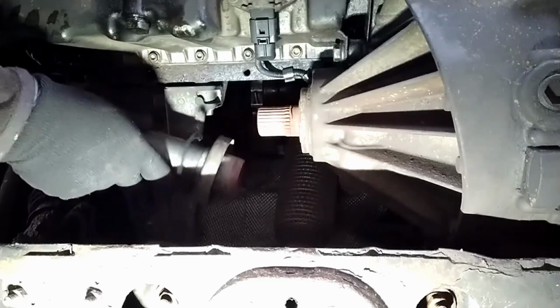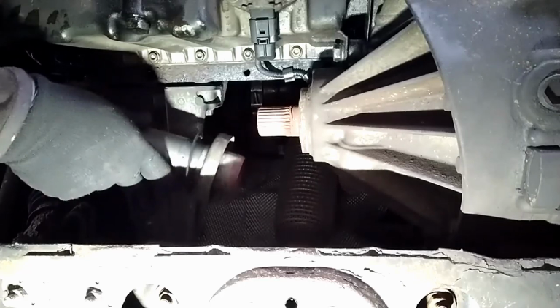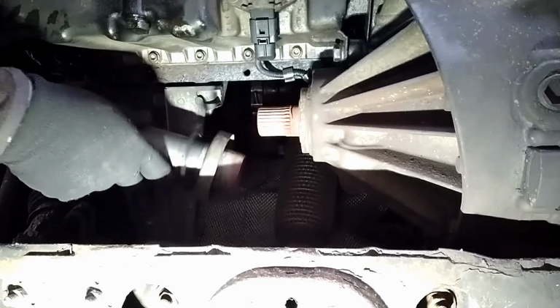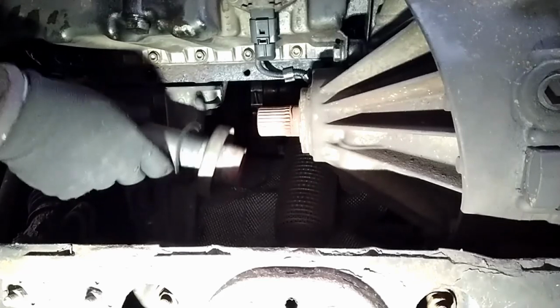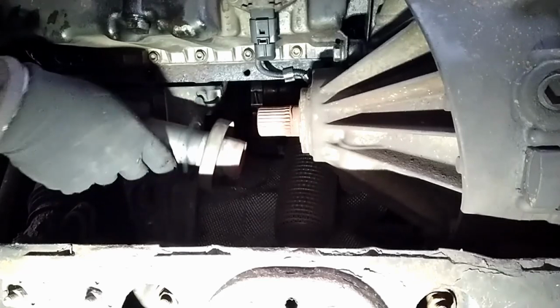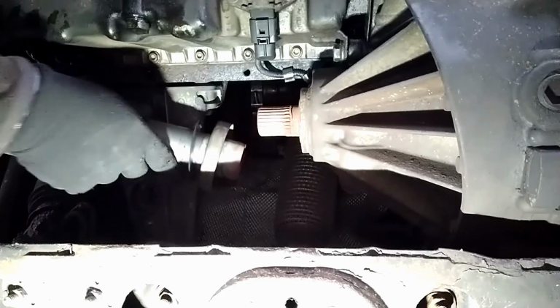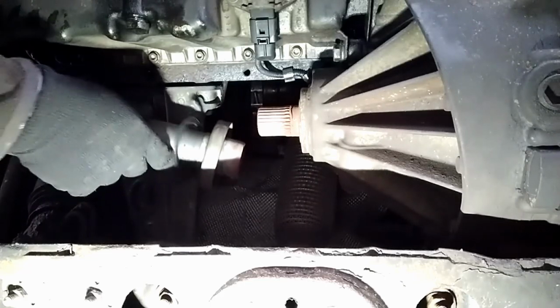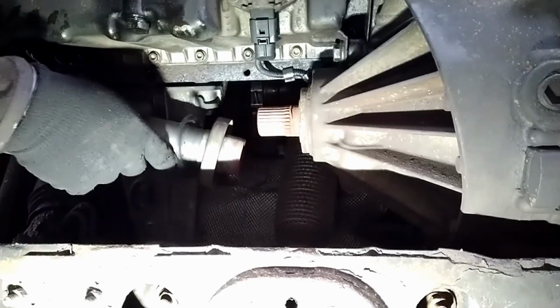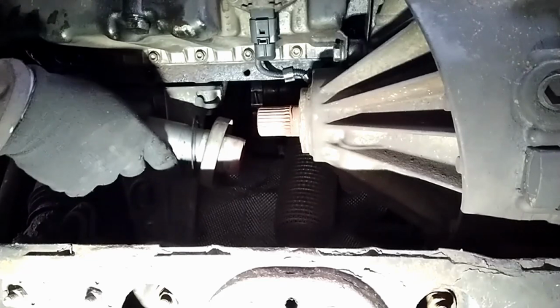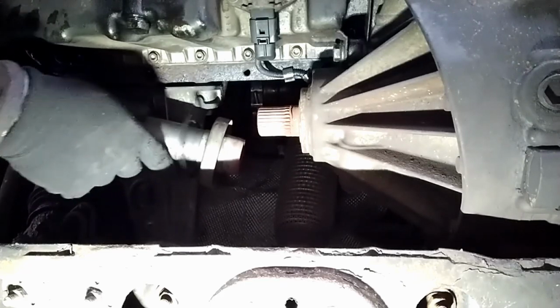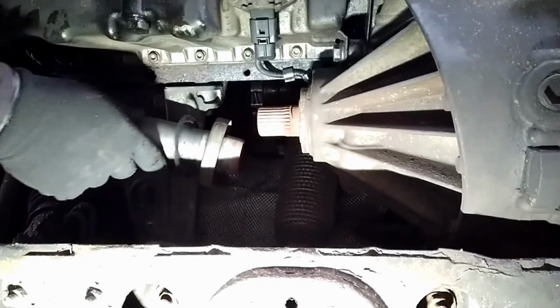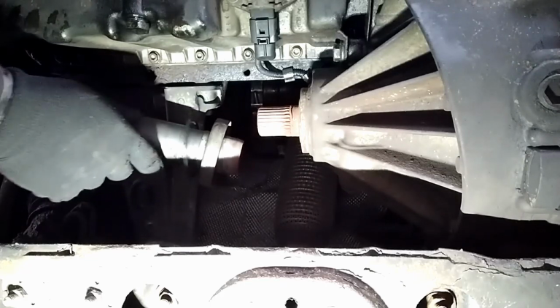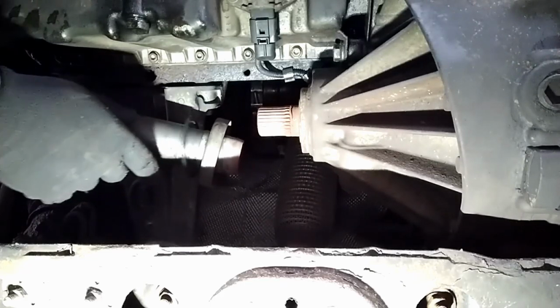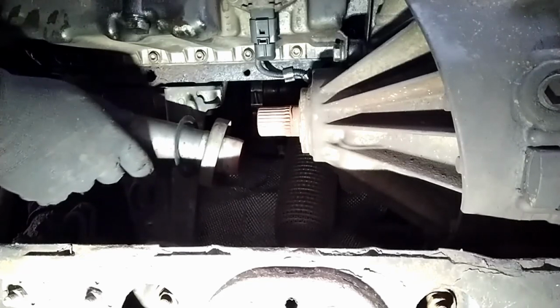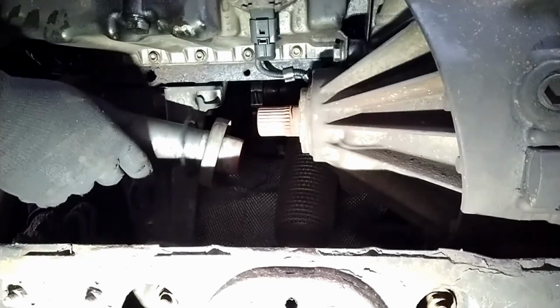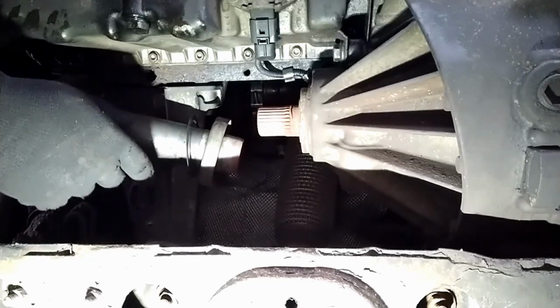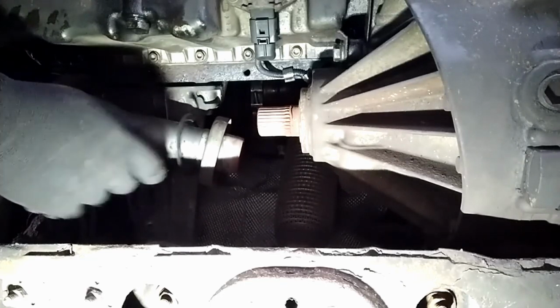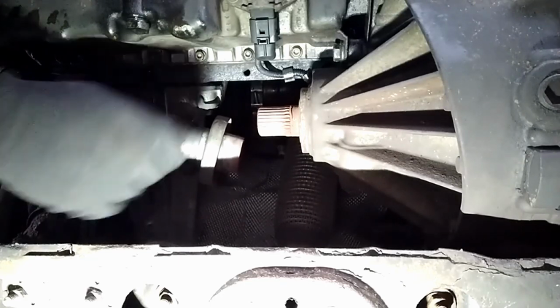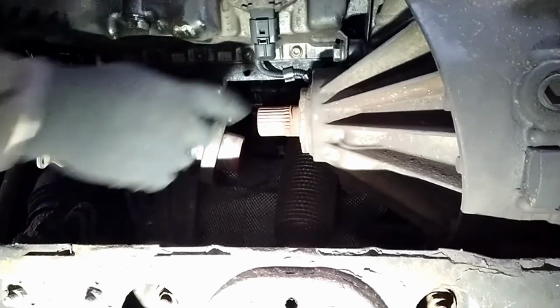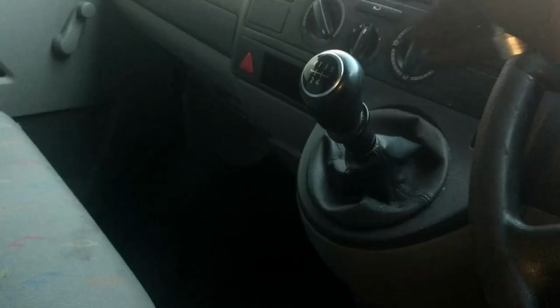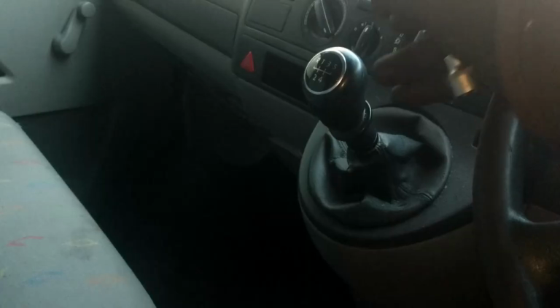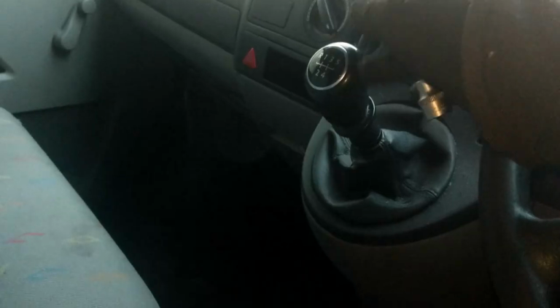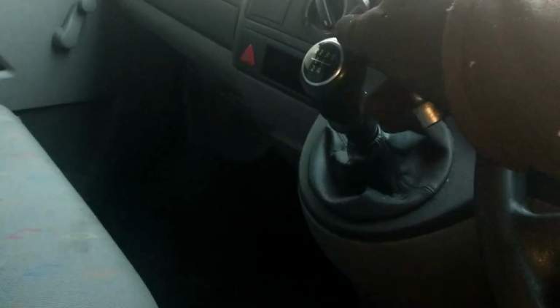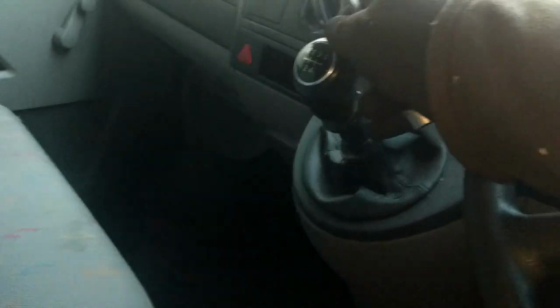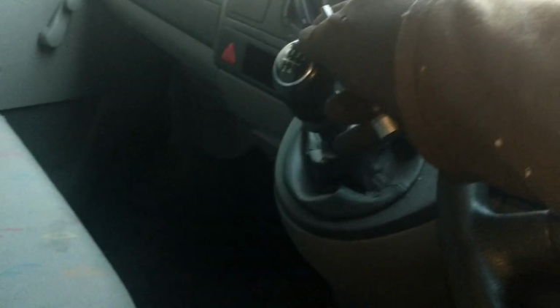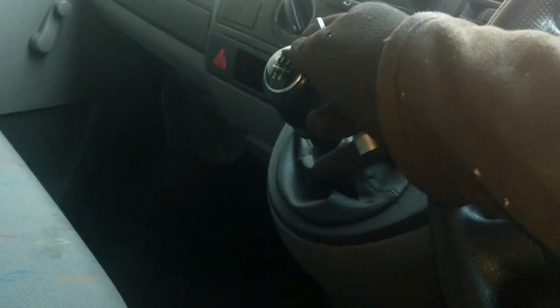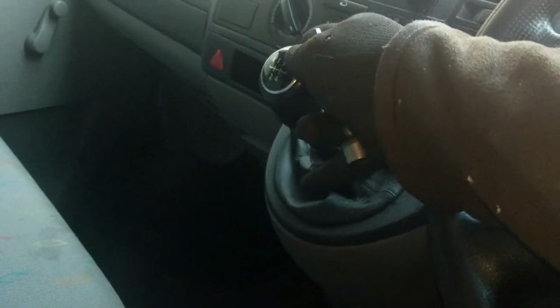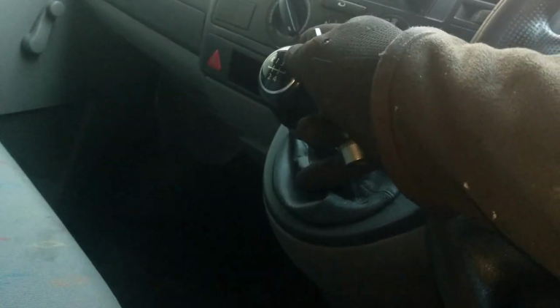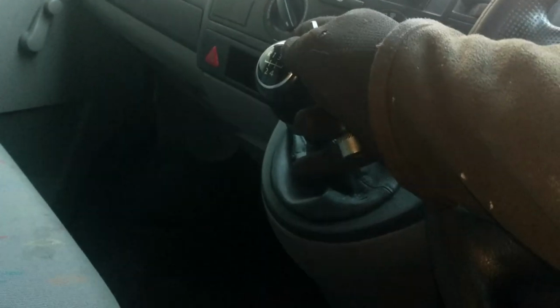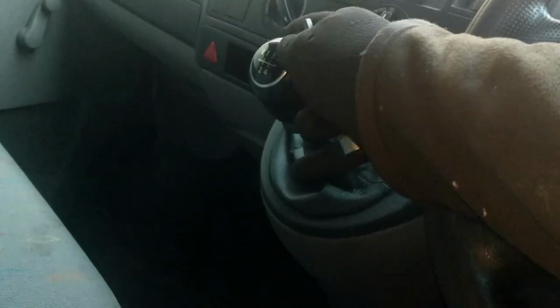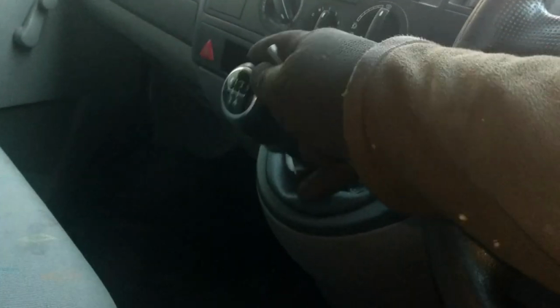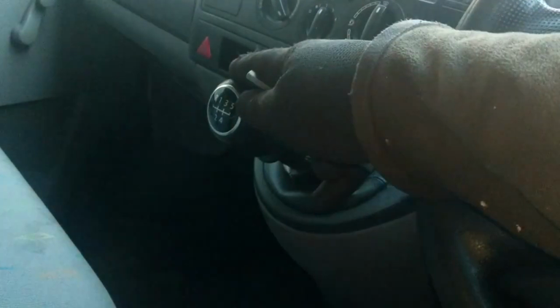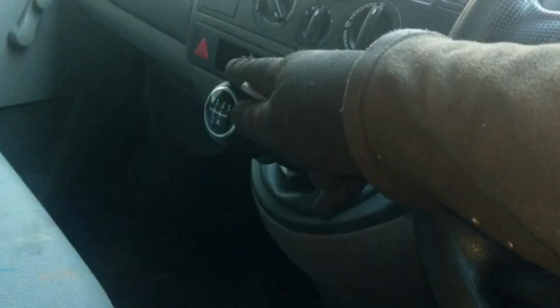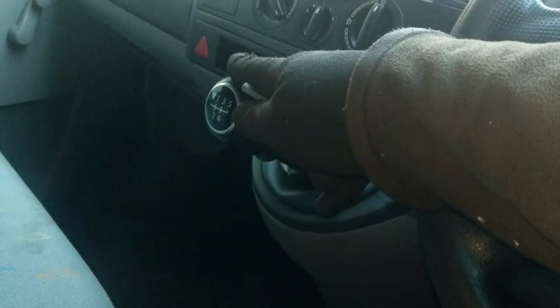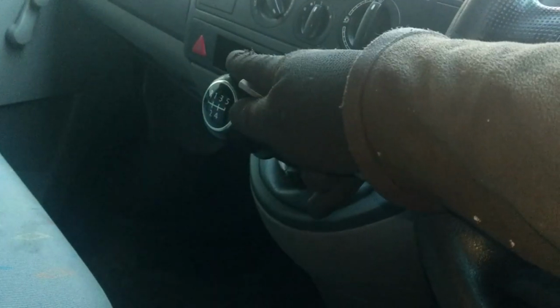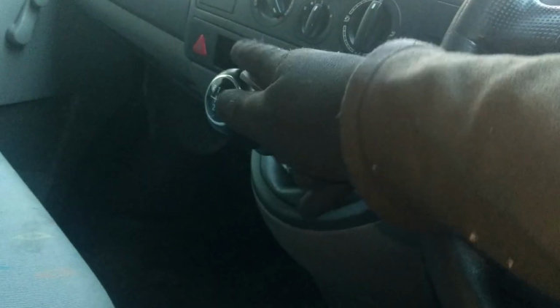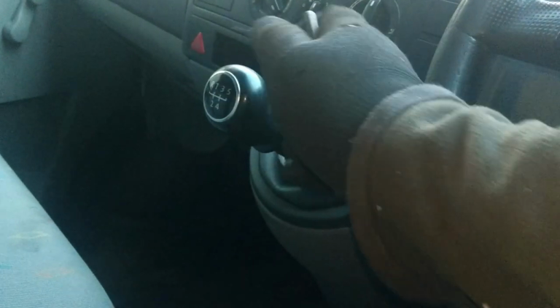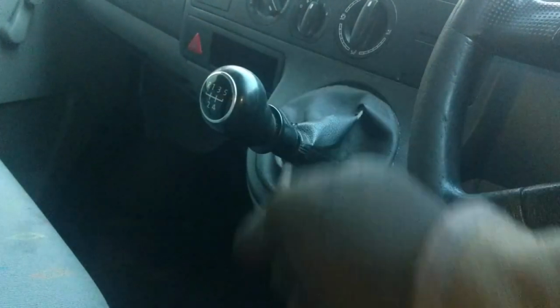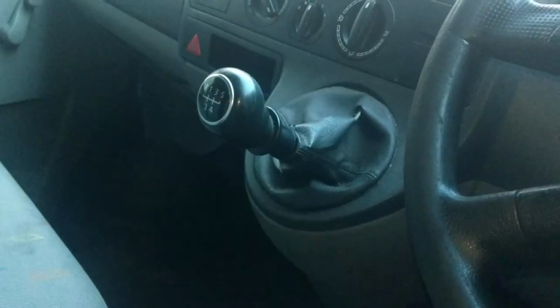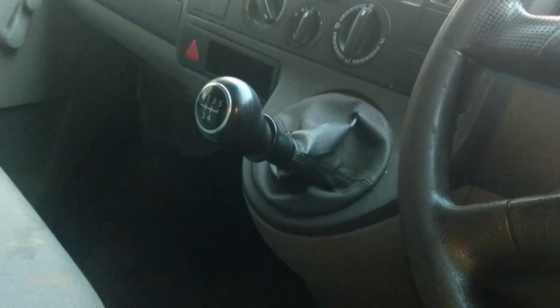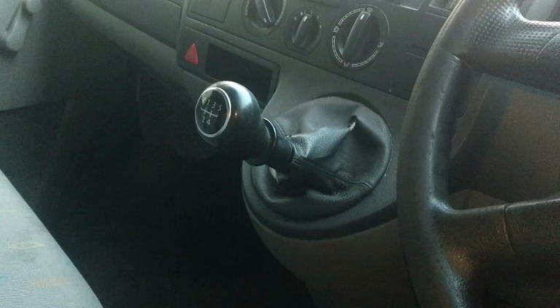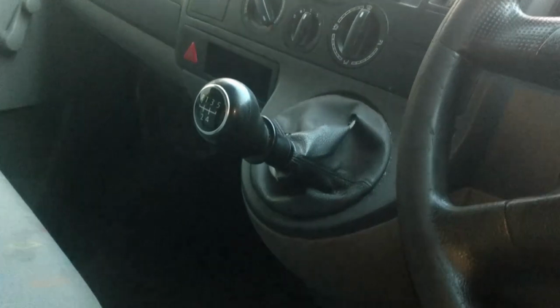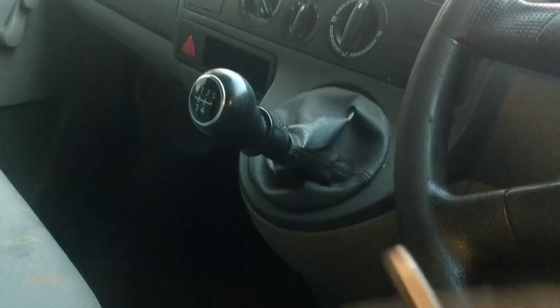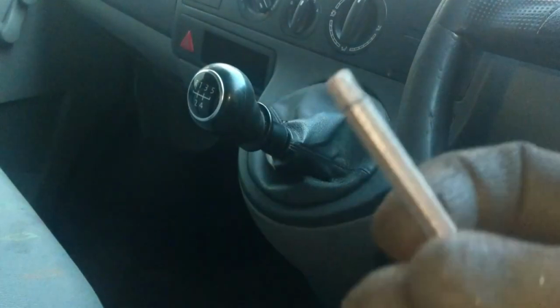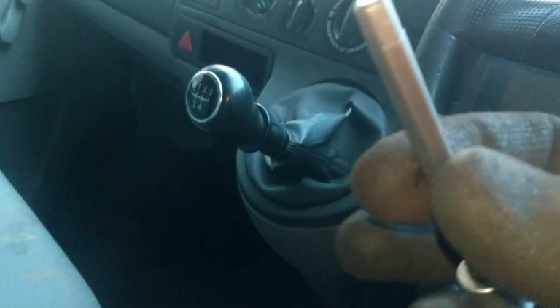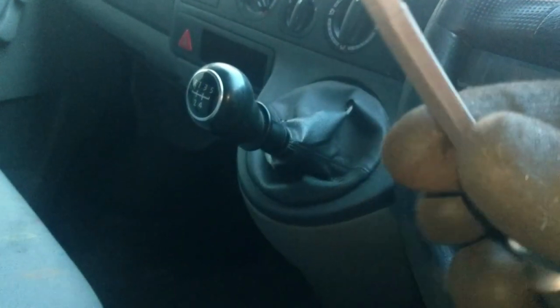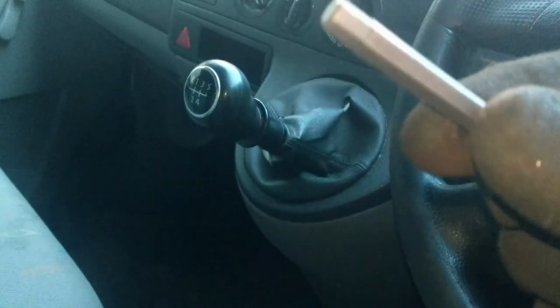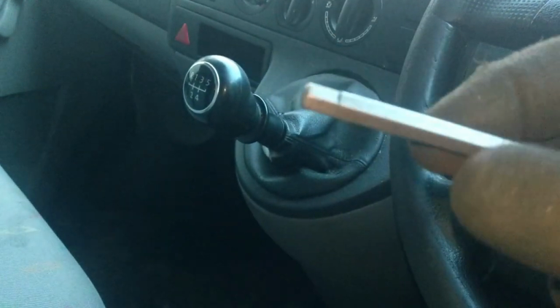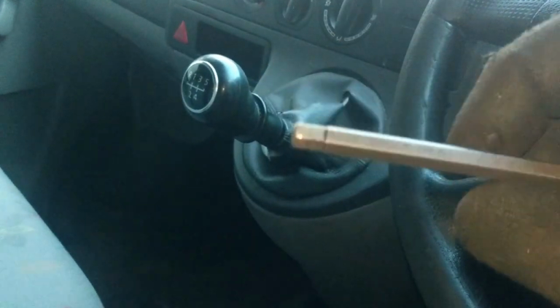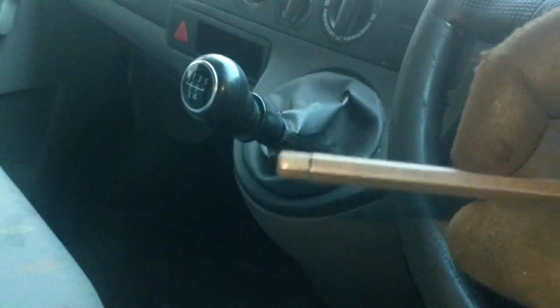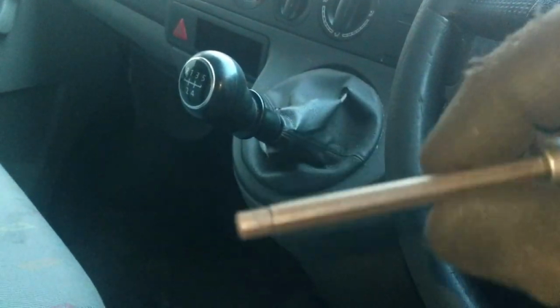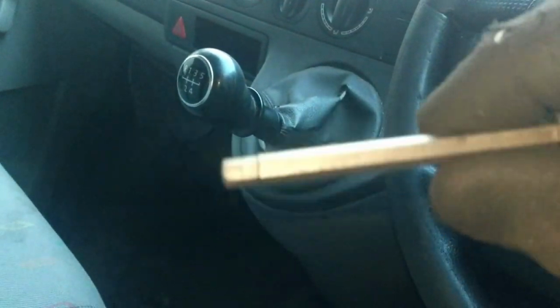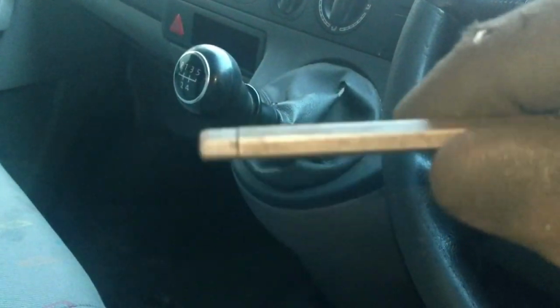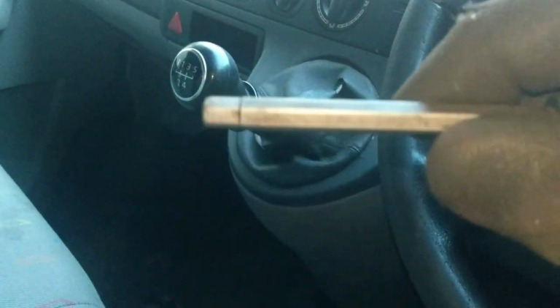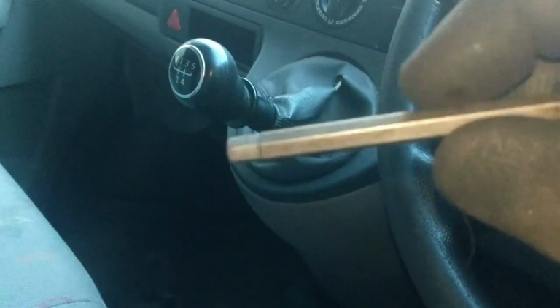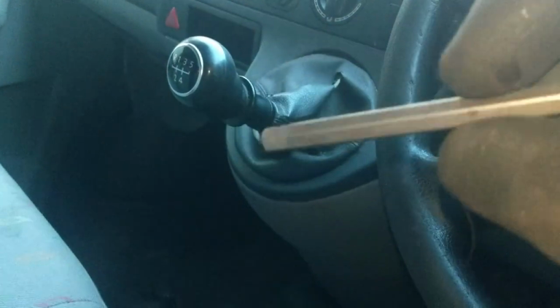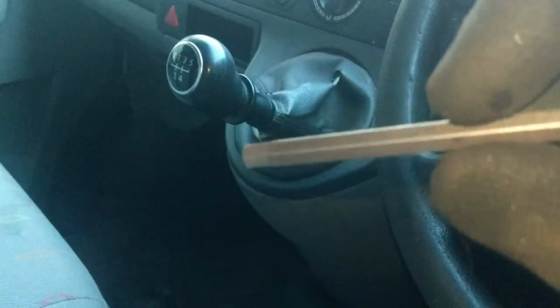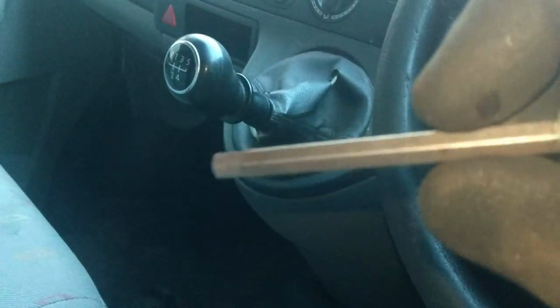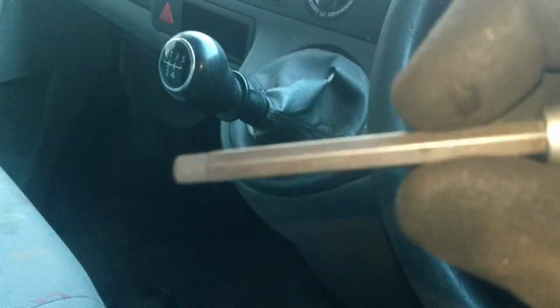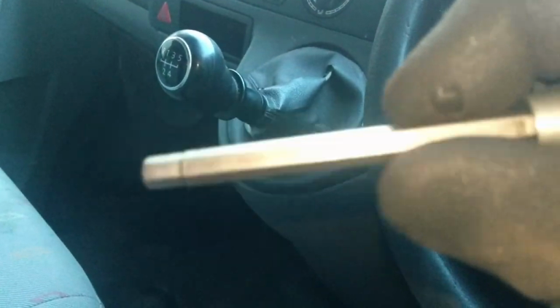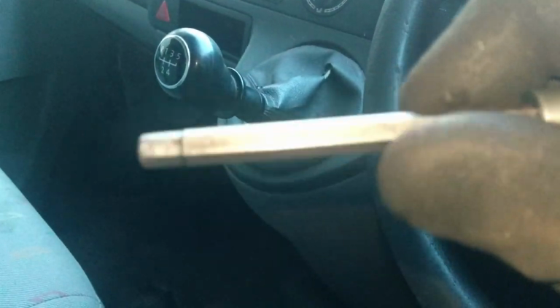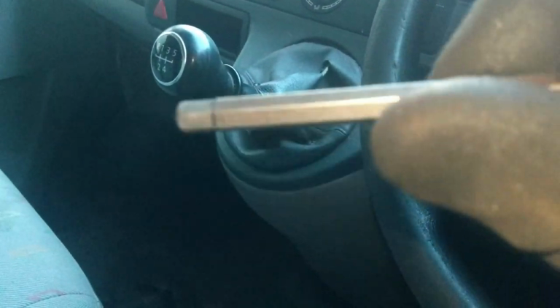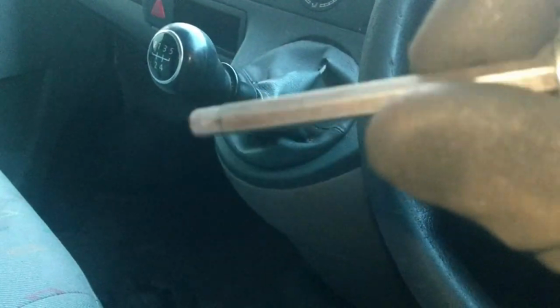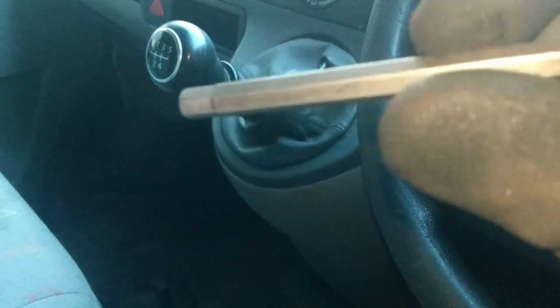The best way to lock the gearbox up is to just knock it into second gear. And then we're going to use a 6mm Allen key.